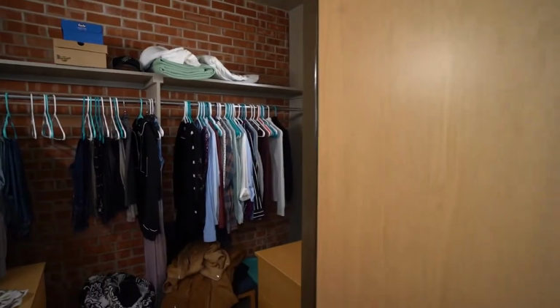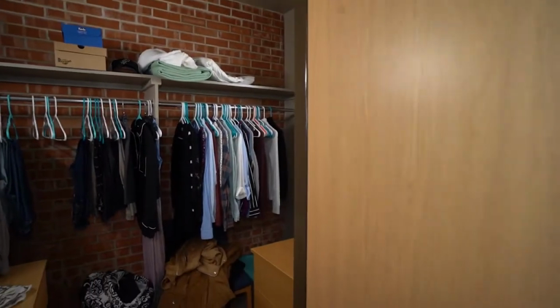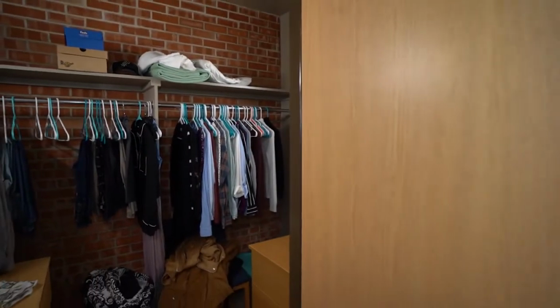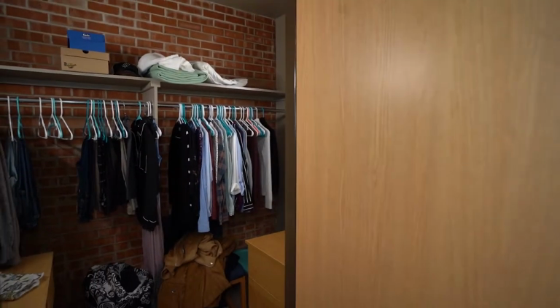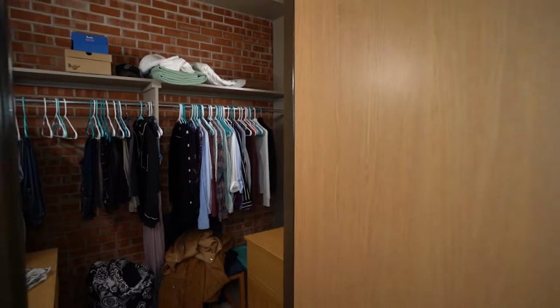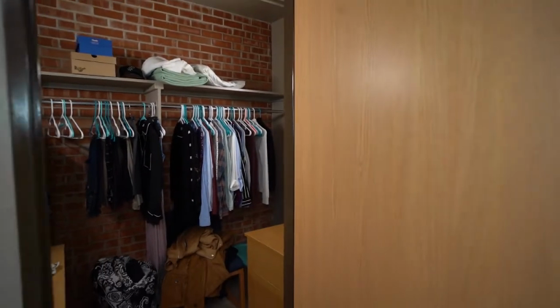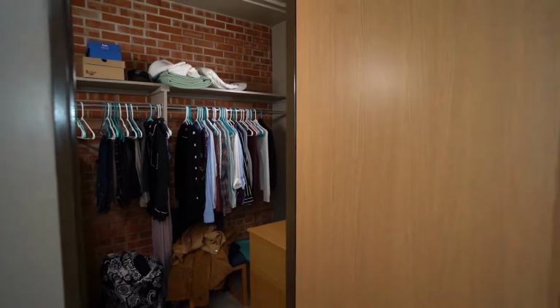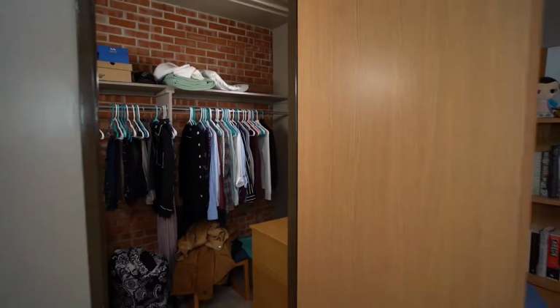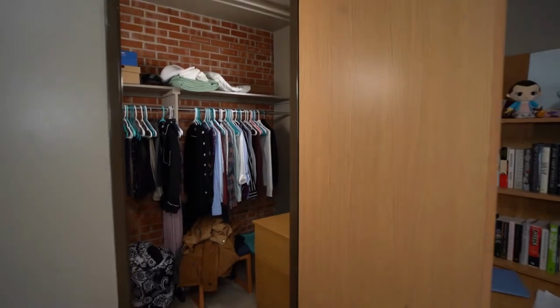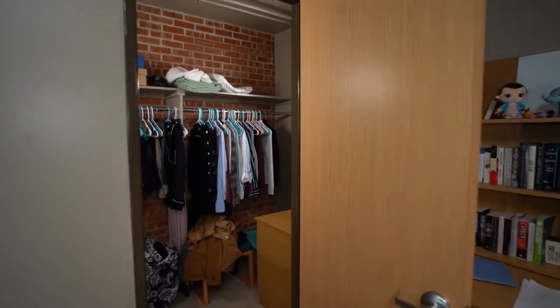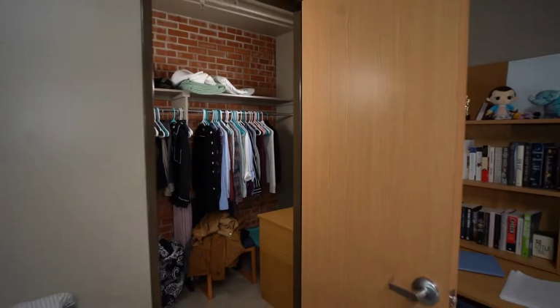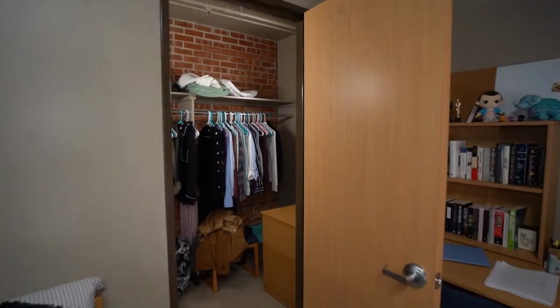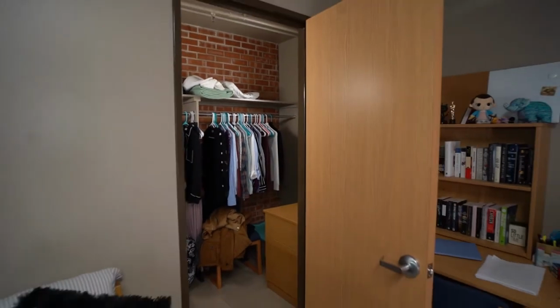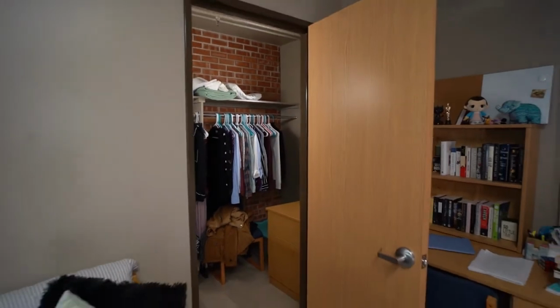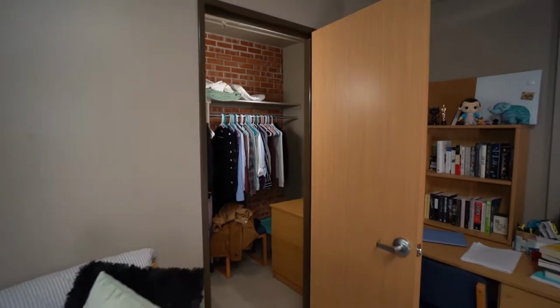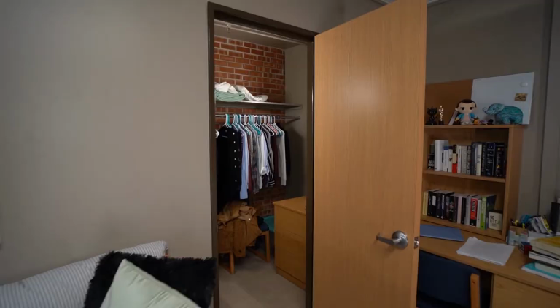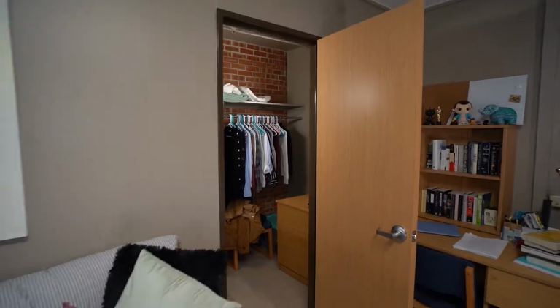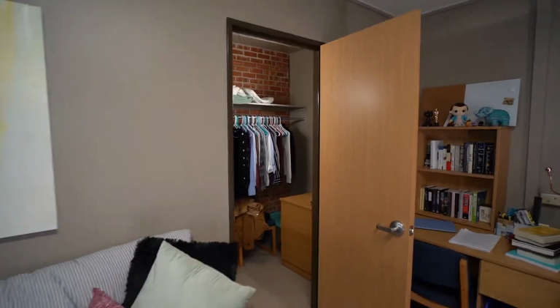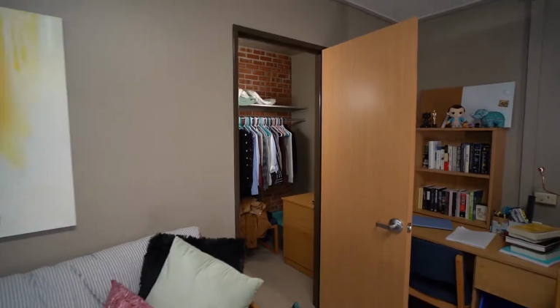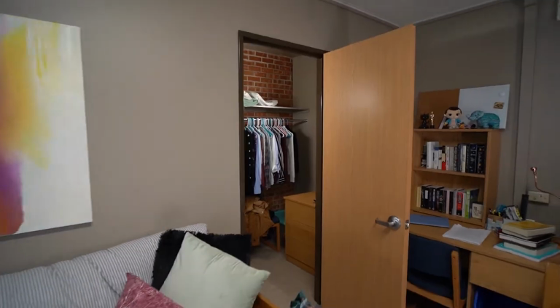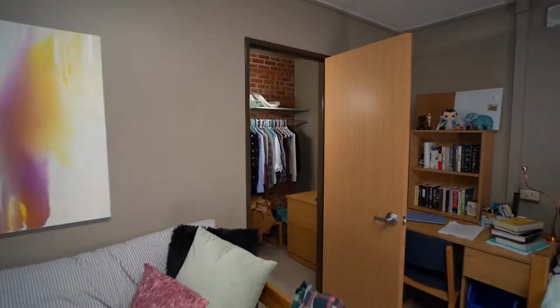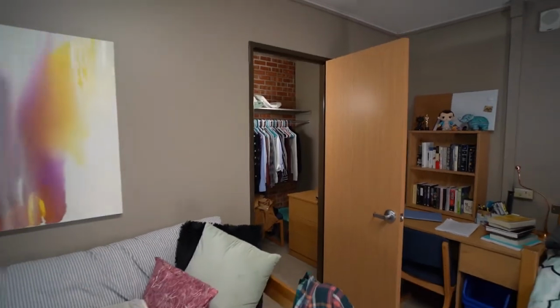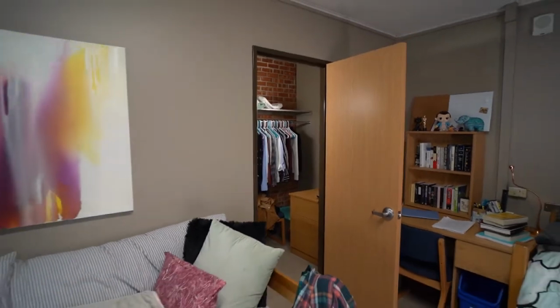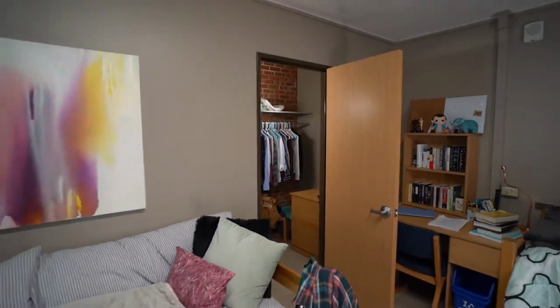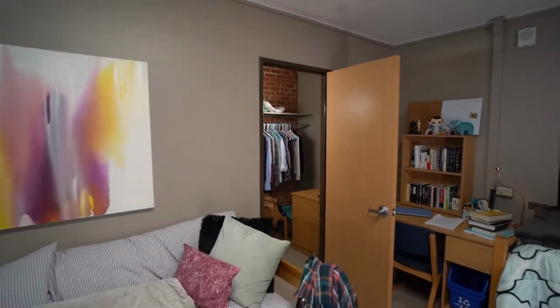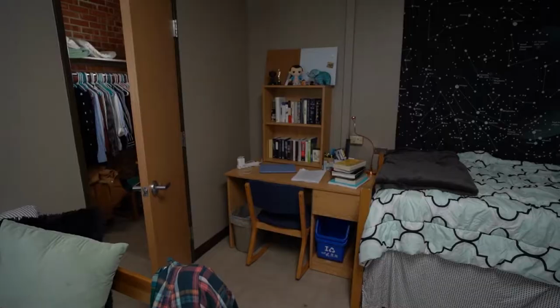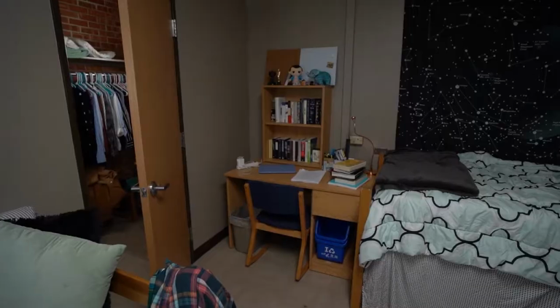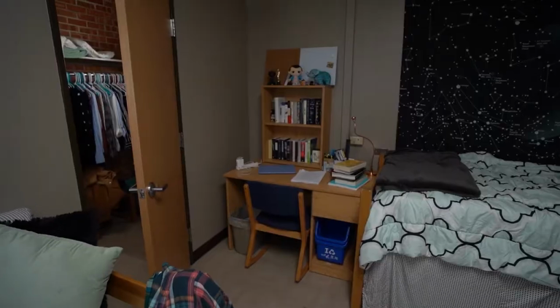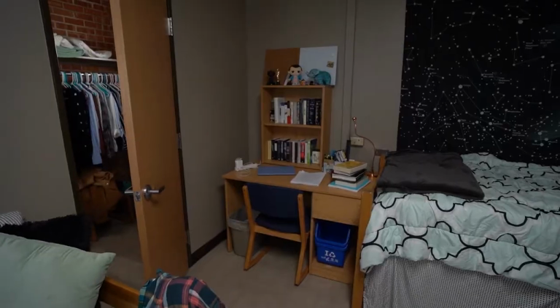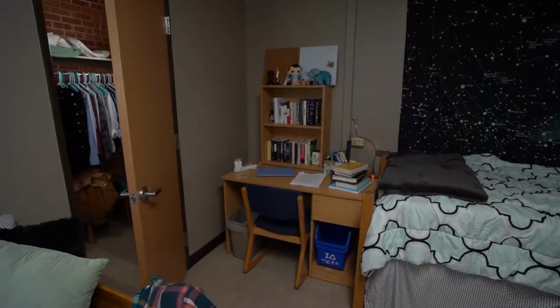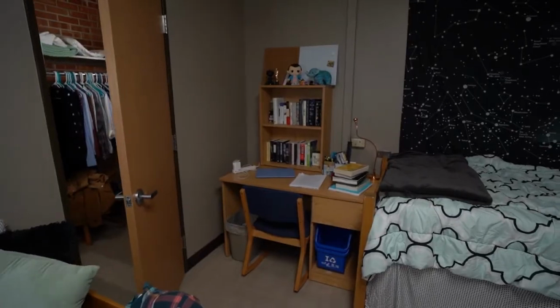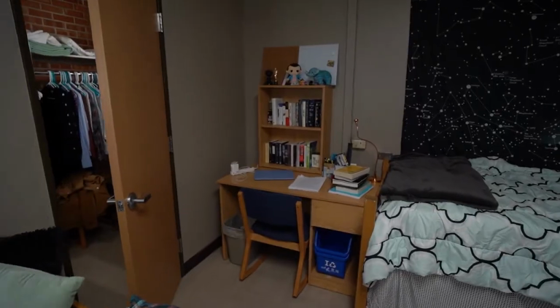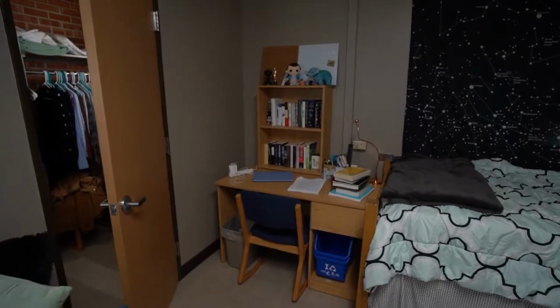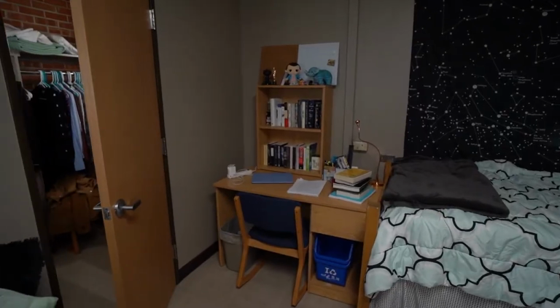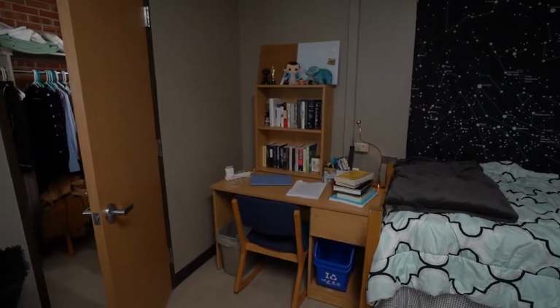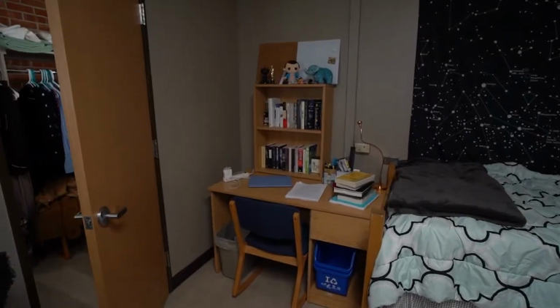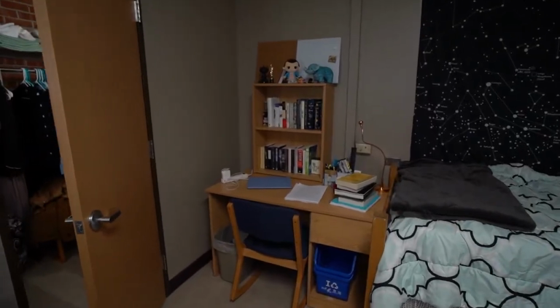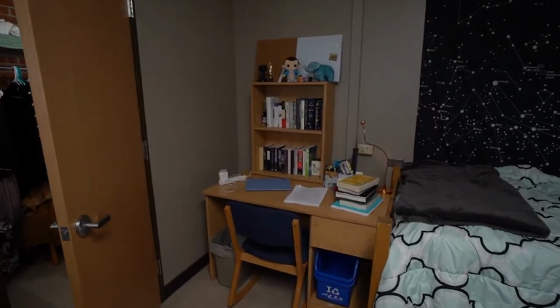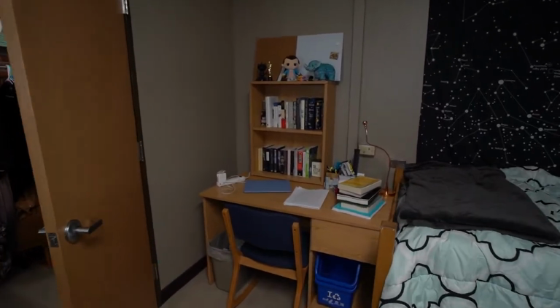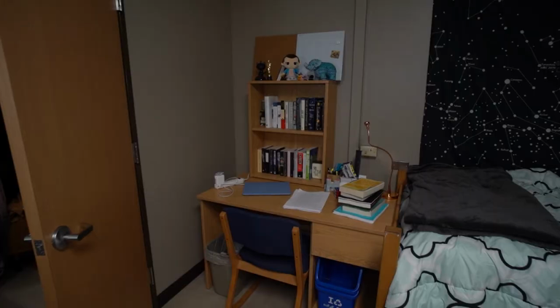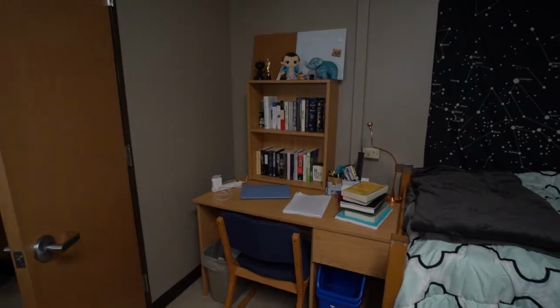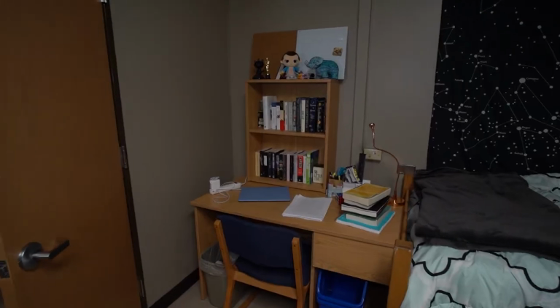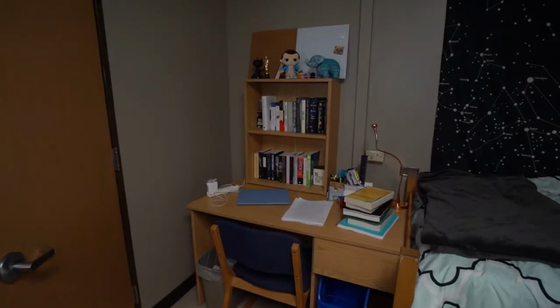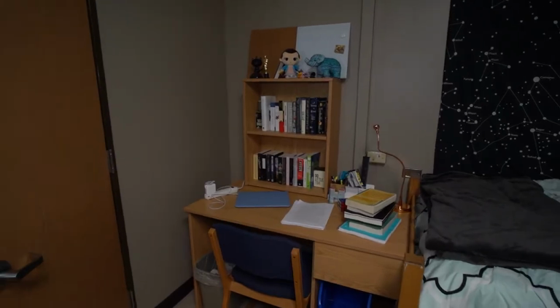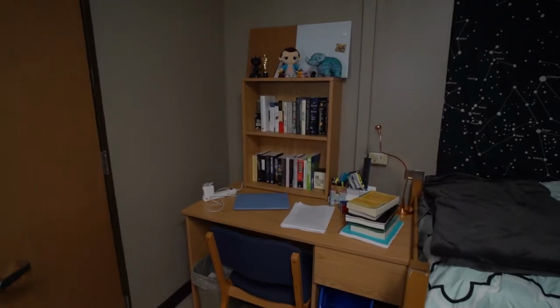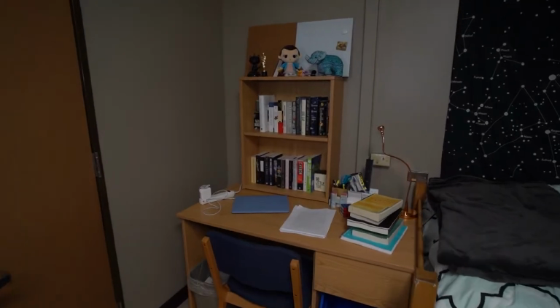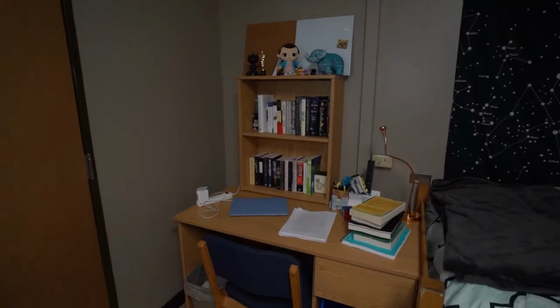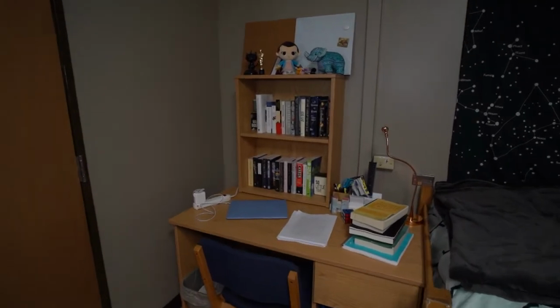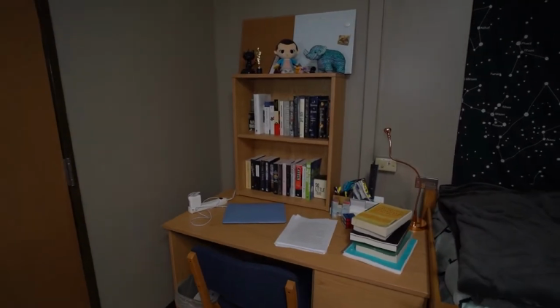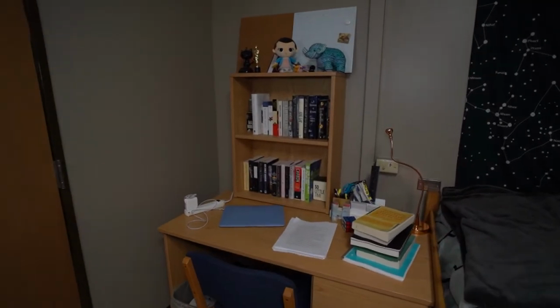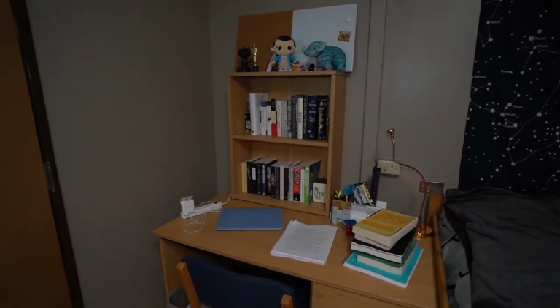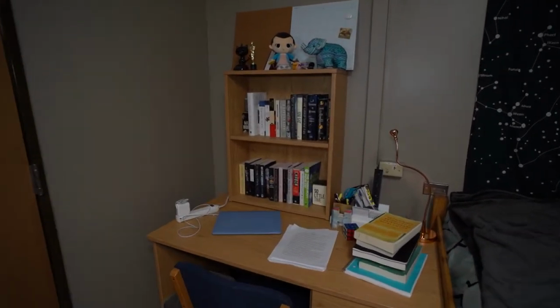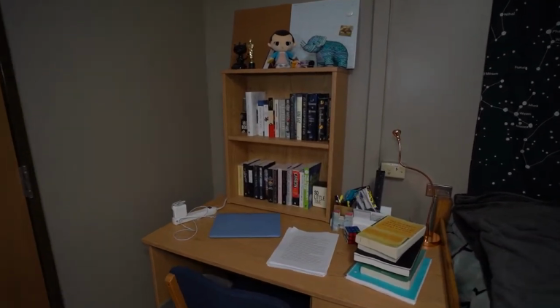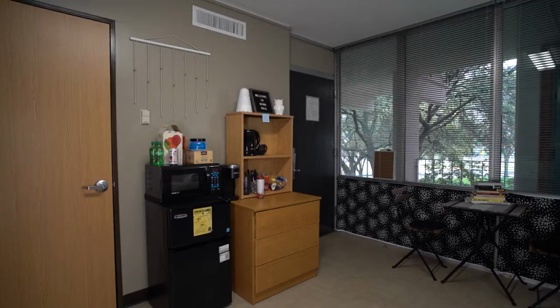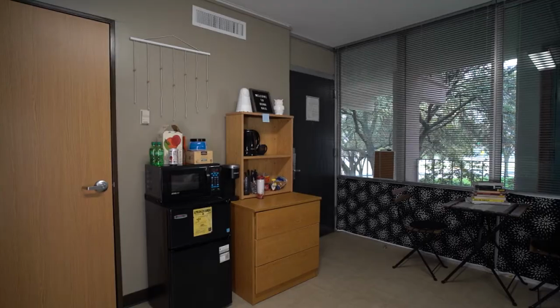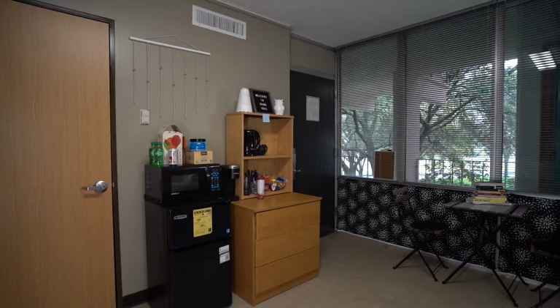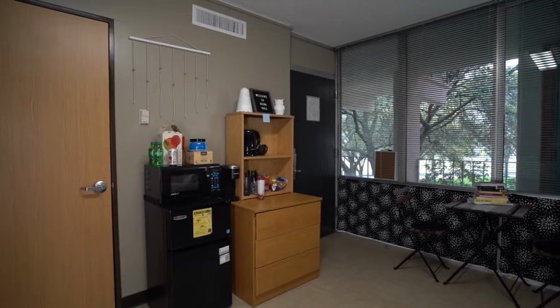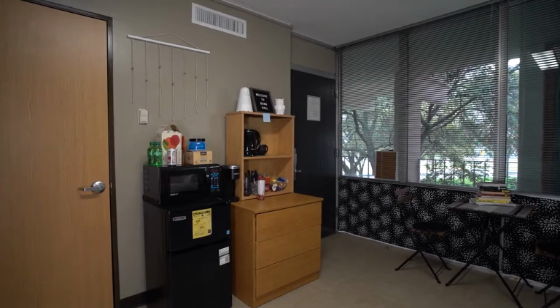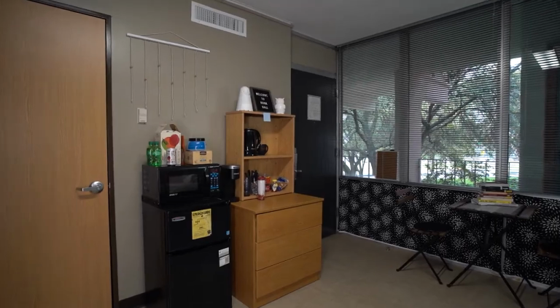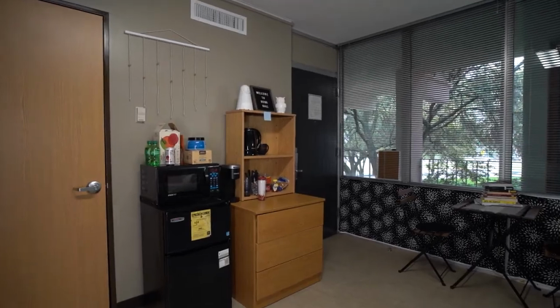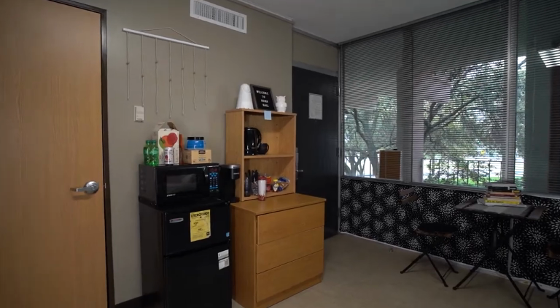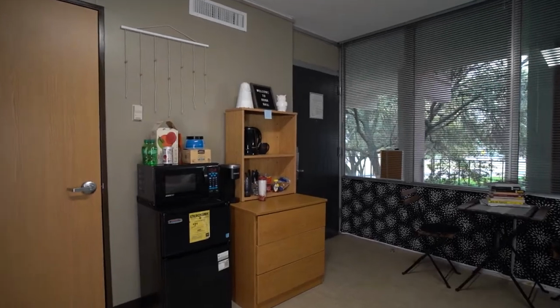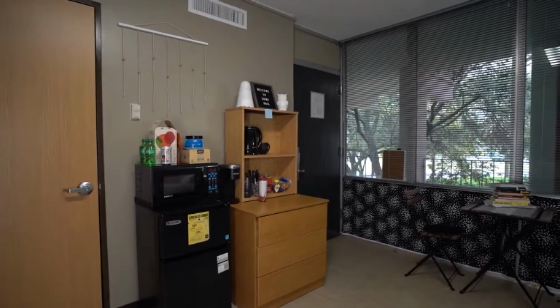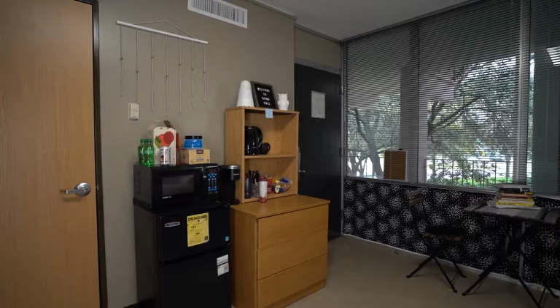The rooms include a walk-in closet, two beds, a built-in desk designed for two people, two side tables, and a micro fridge.